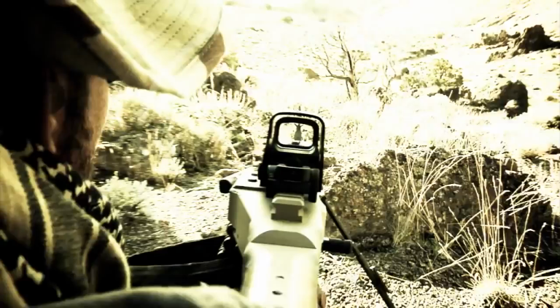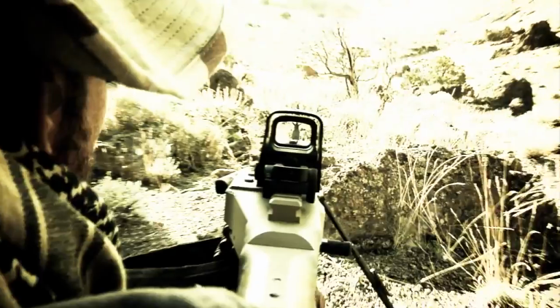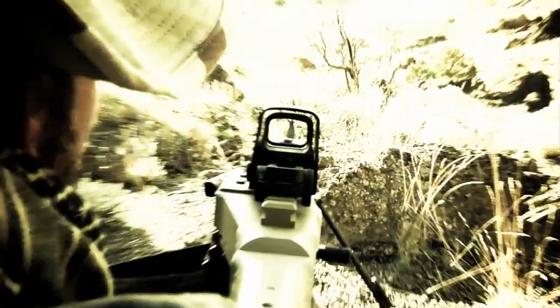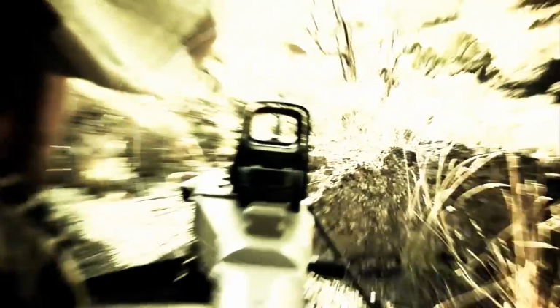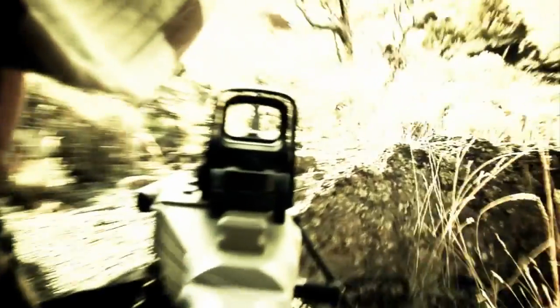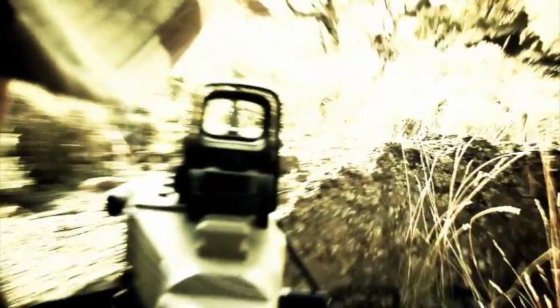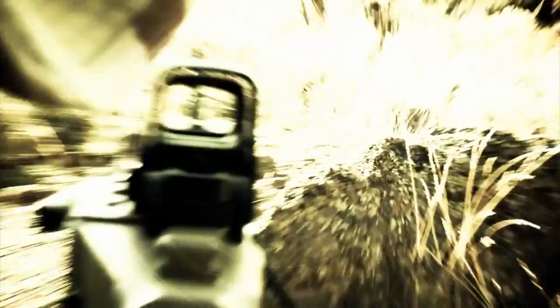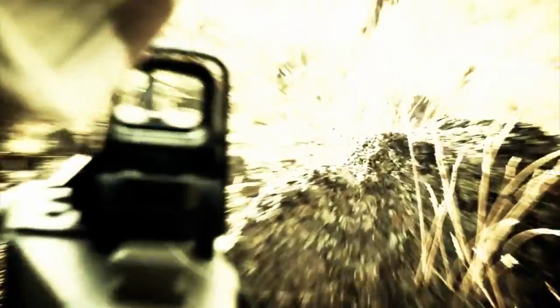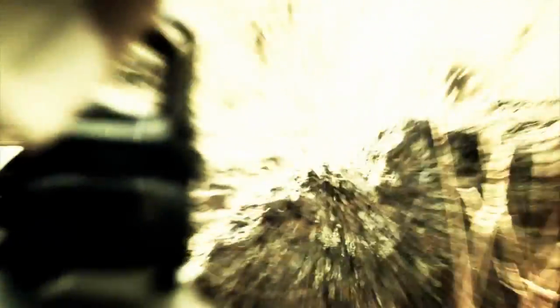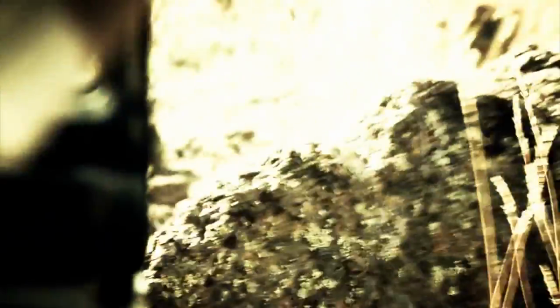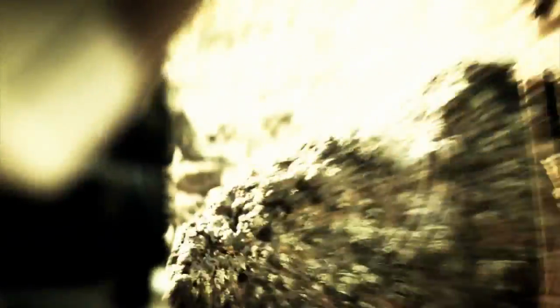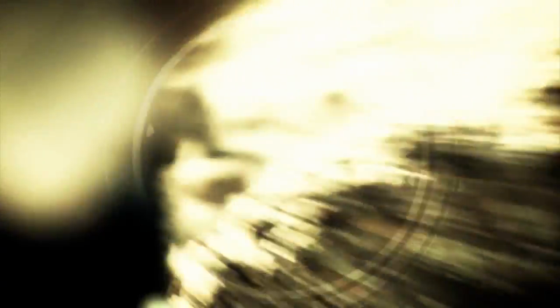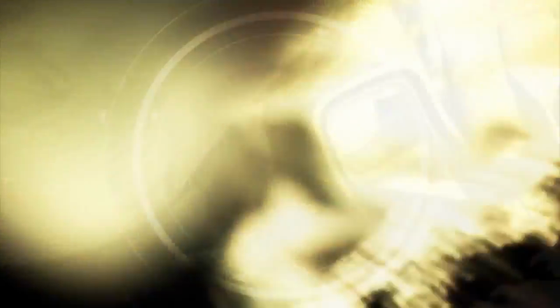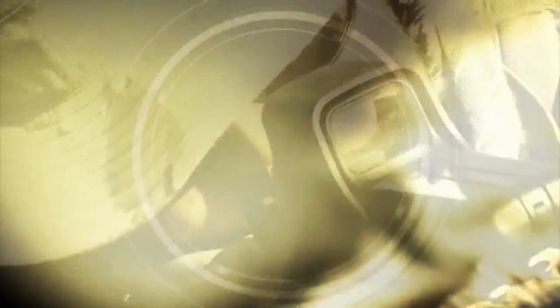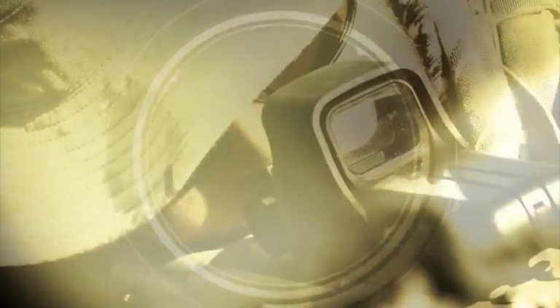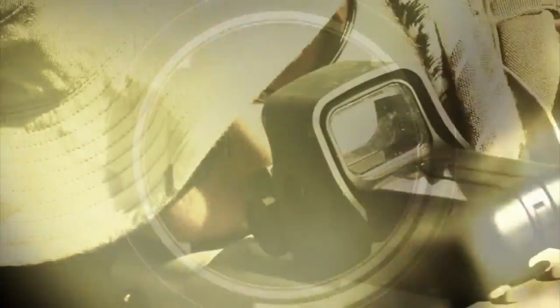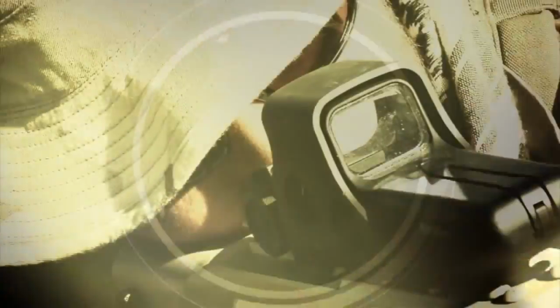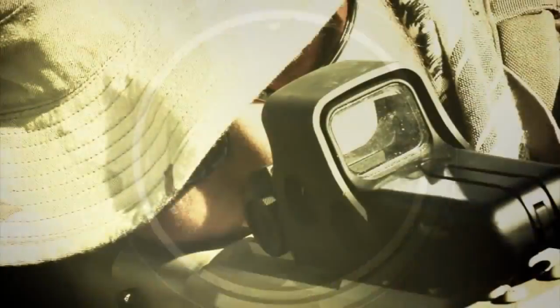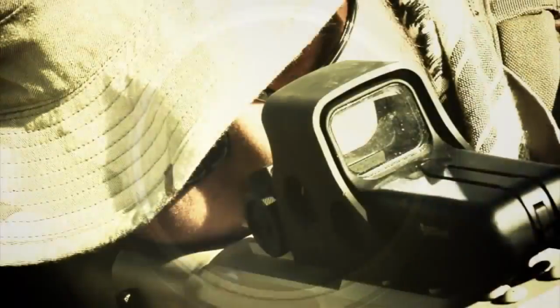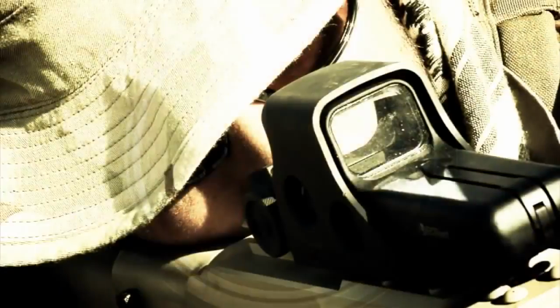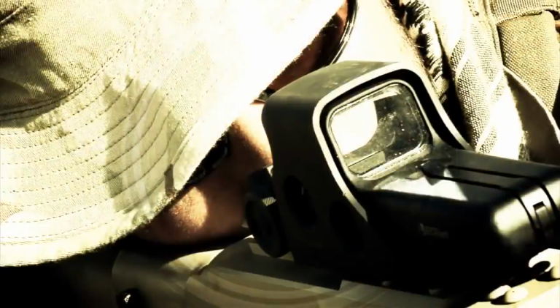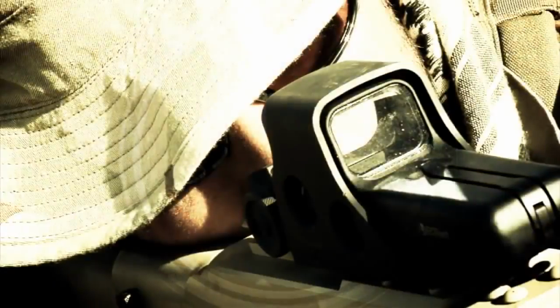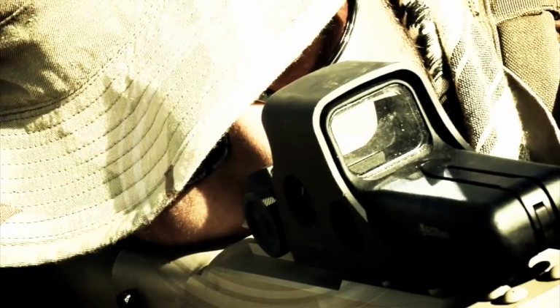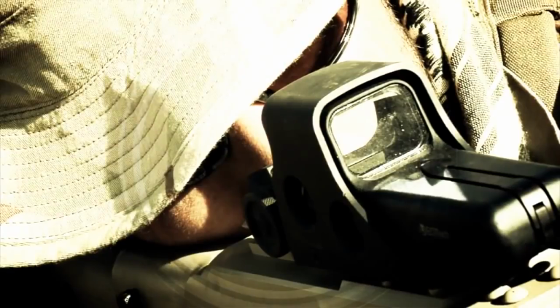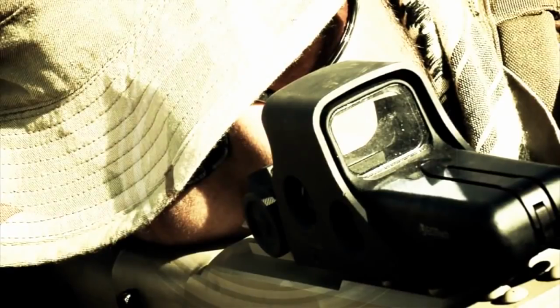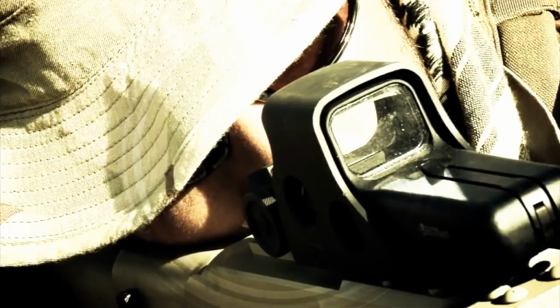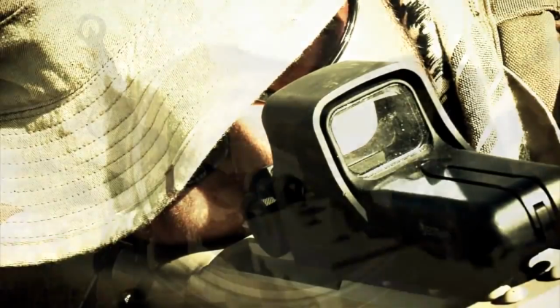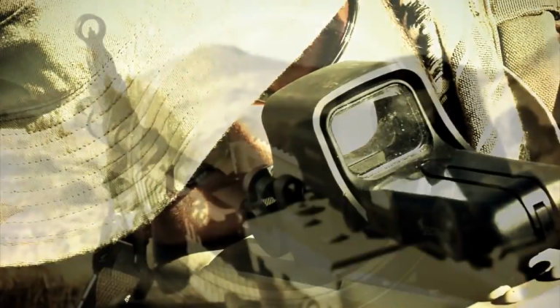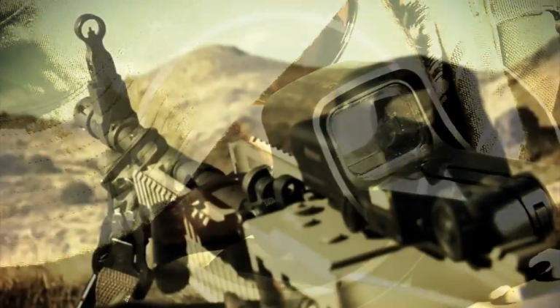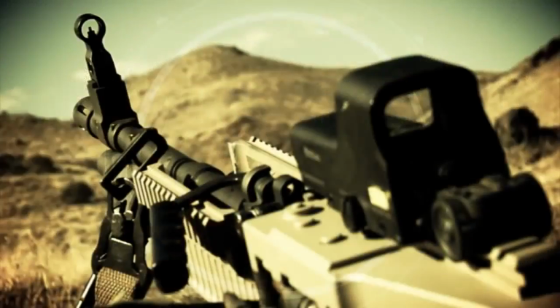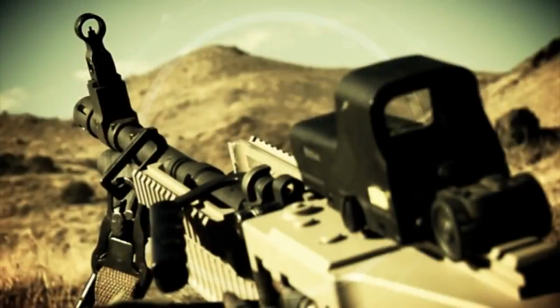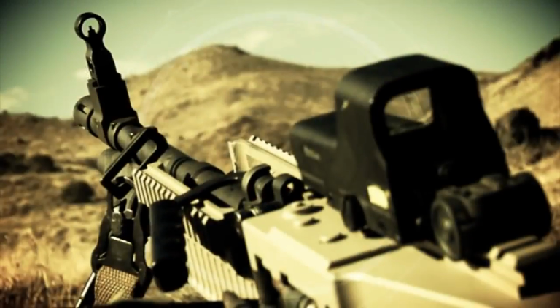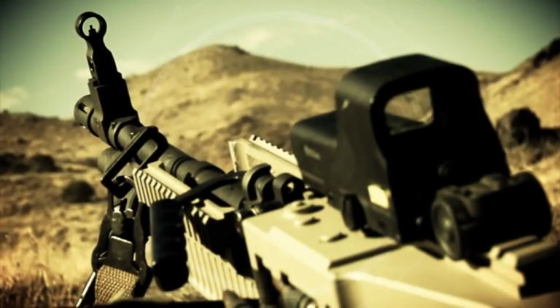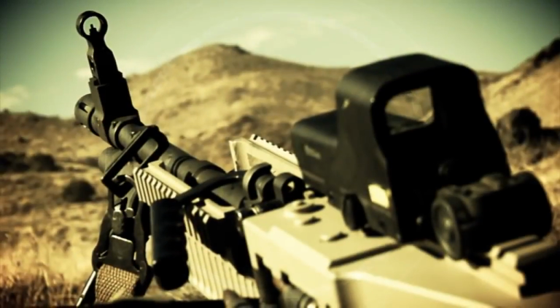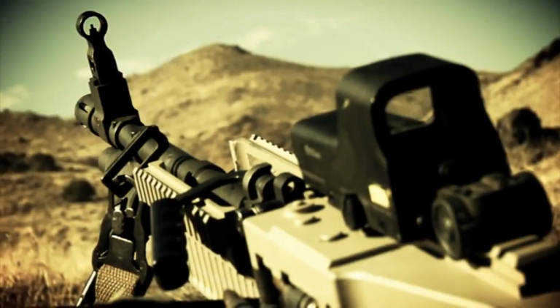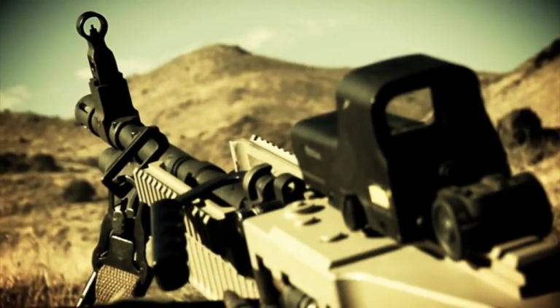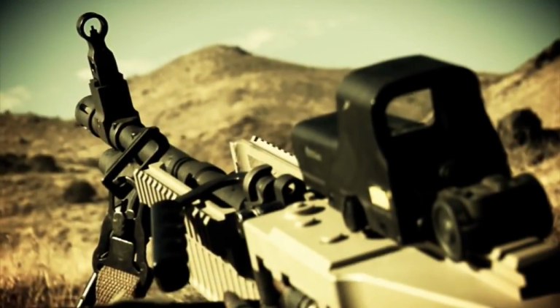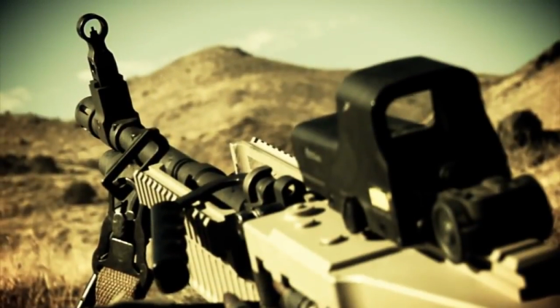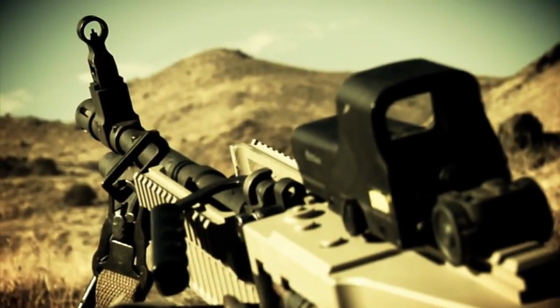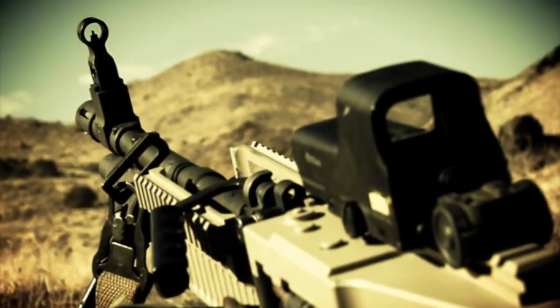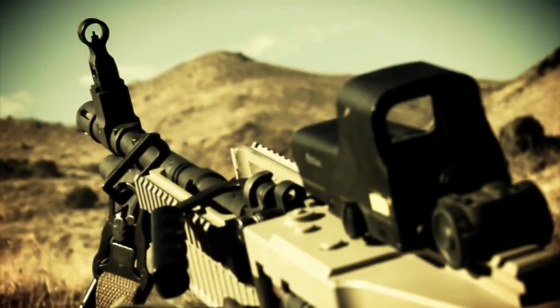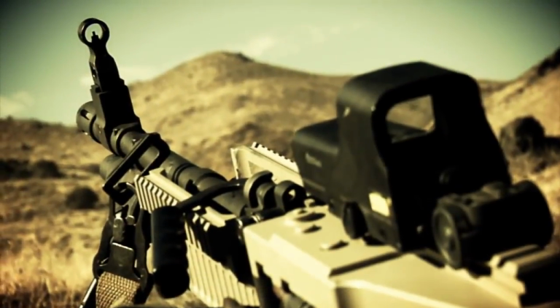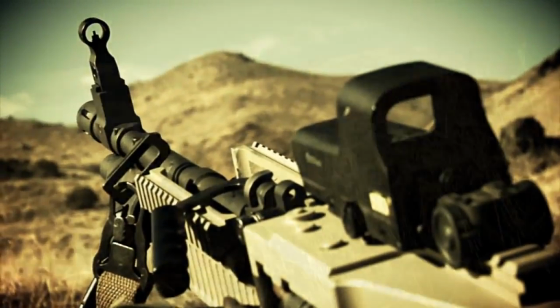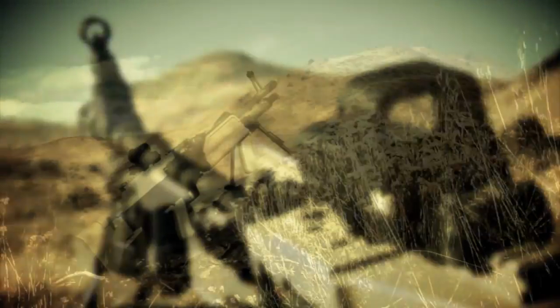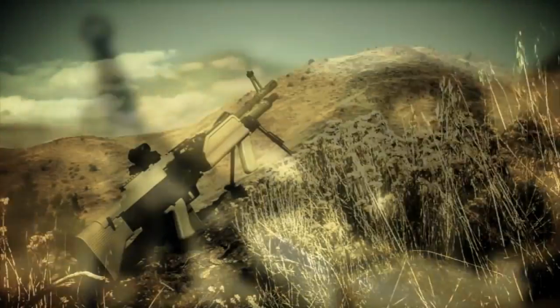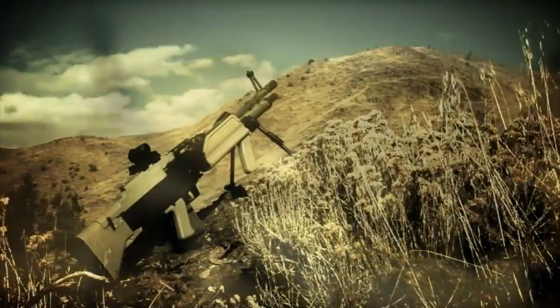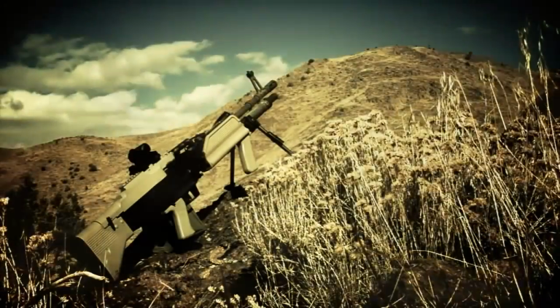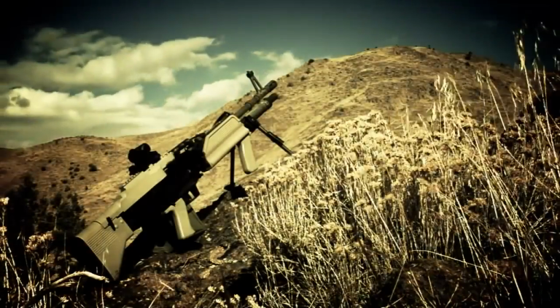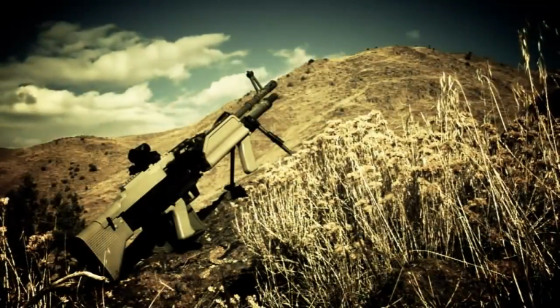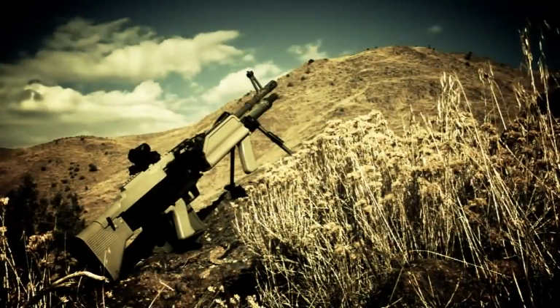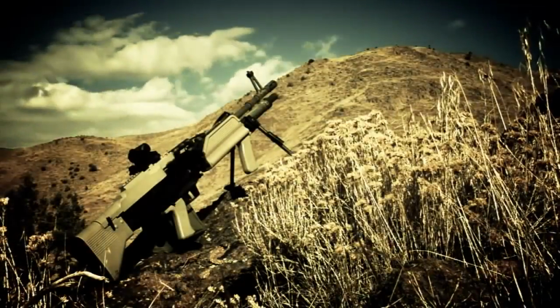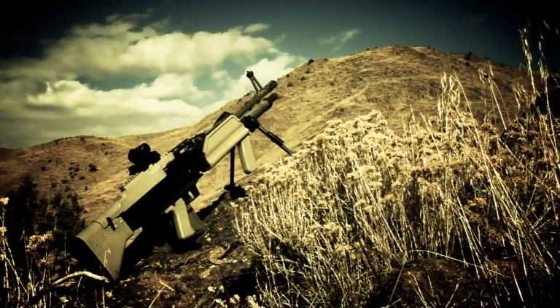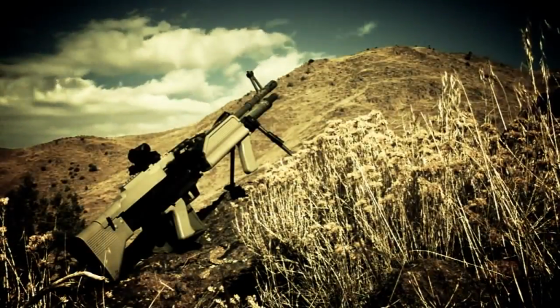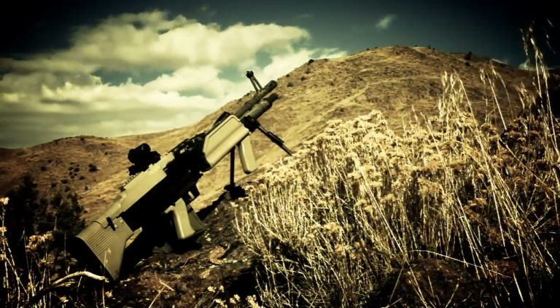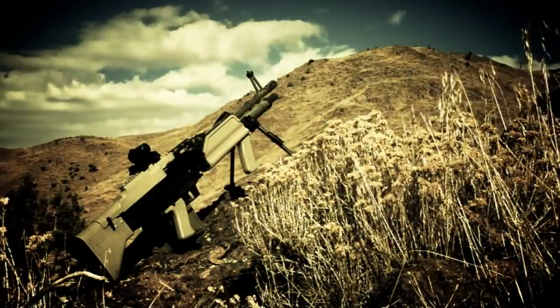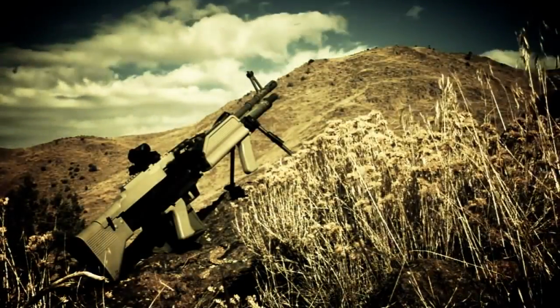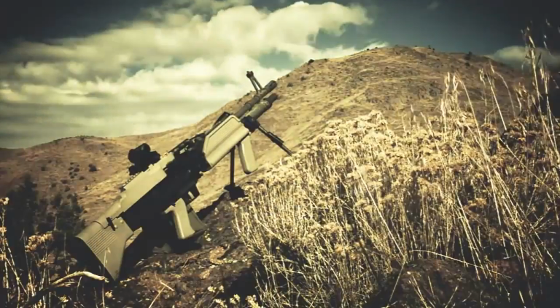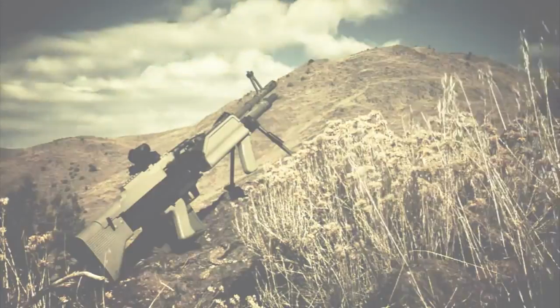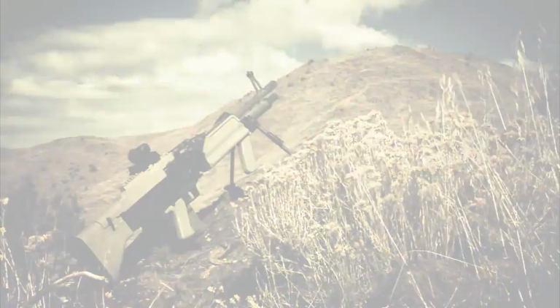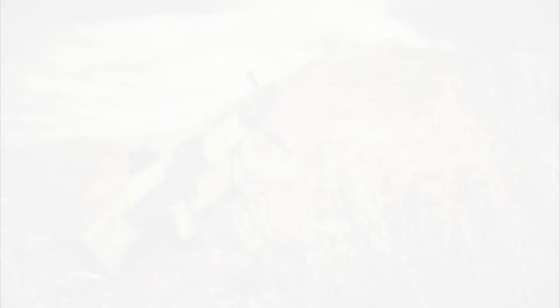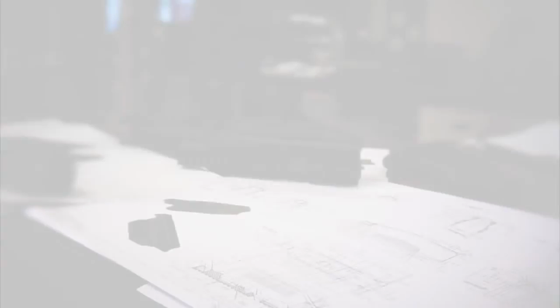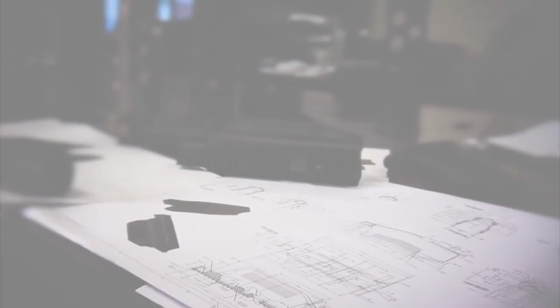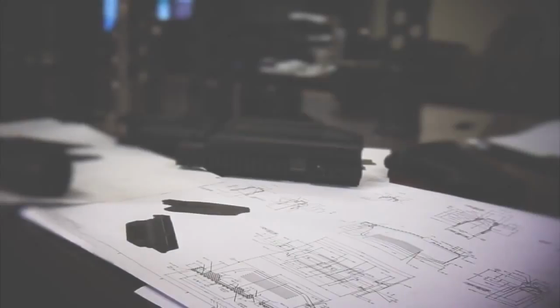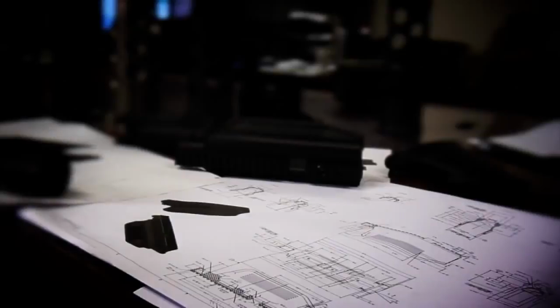Because you can mount optics, aiming lasers, and other accessories on the Mark 43, it performs around the clock.